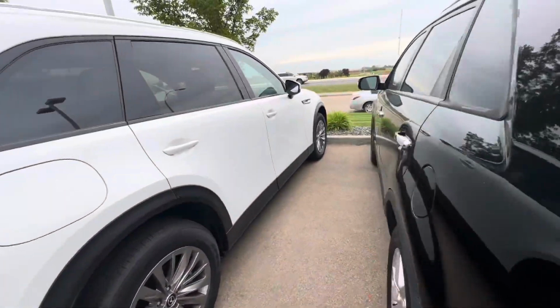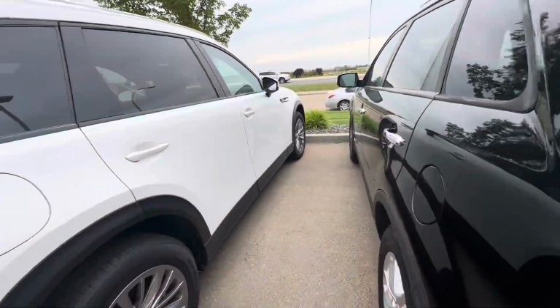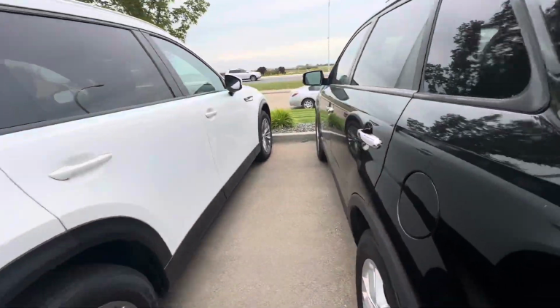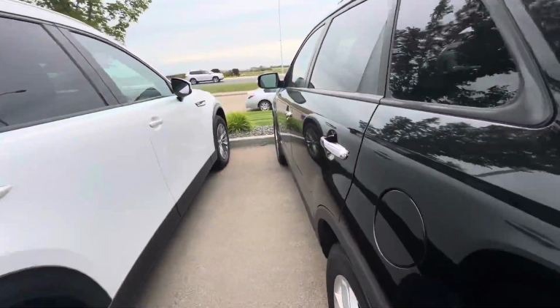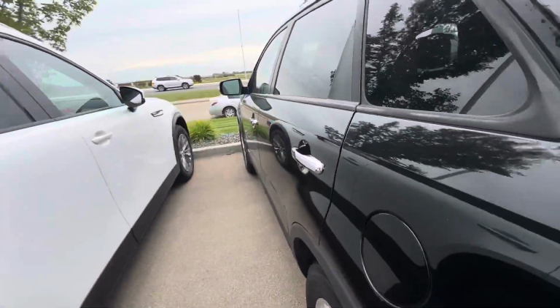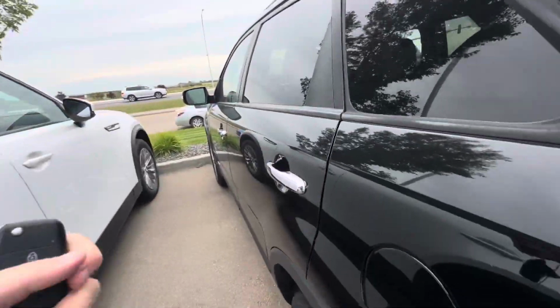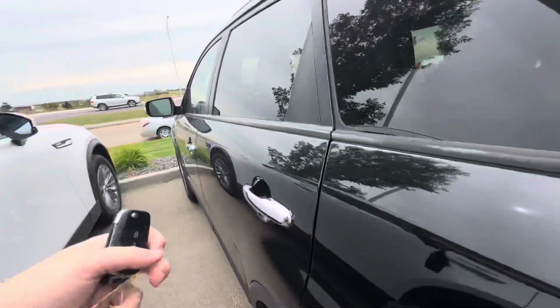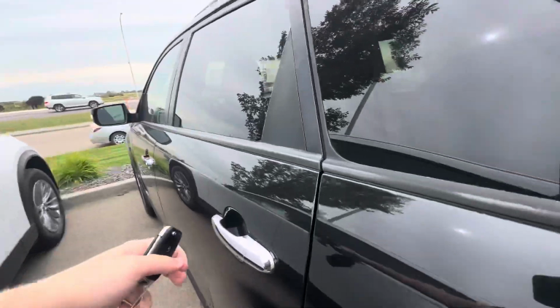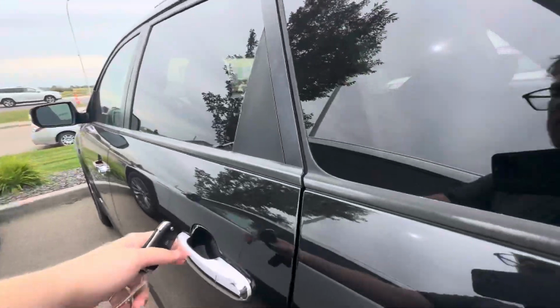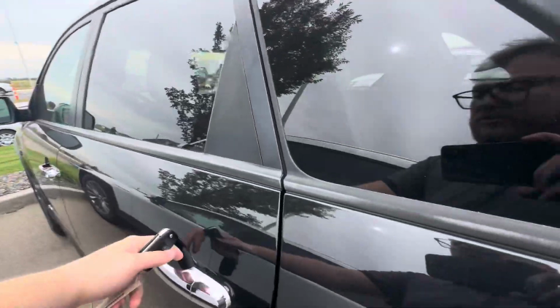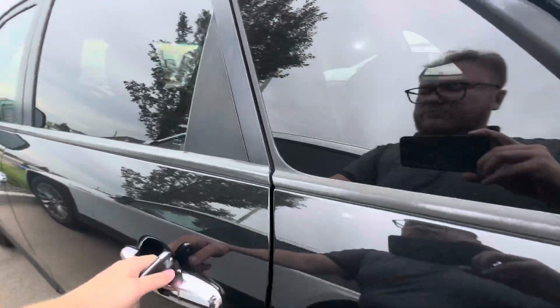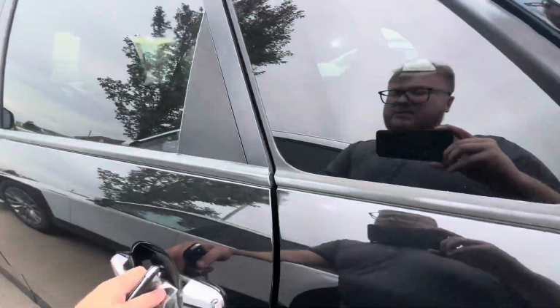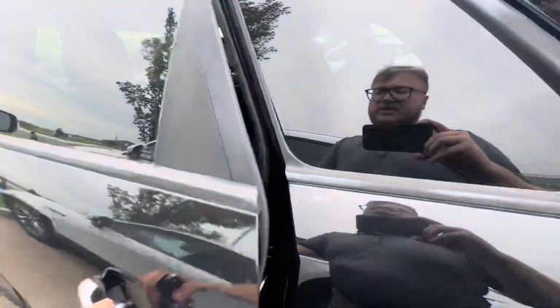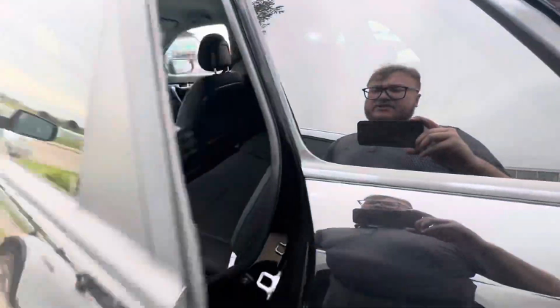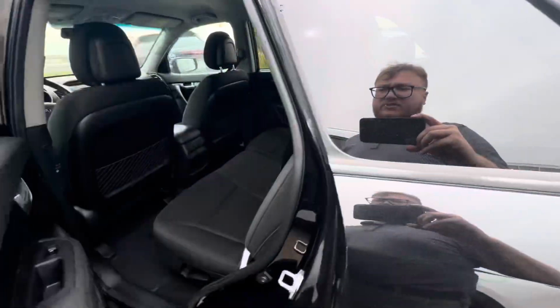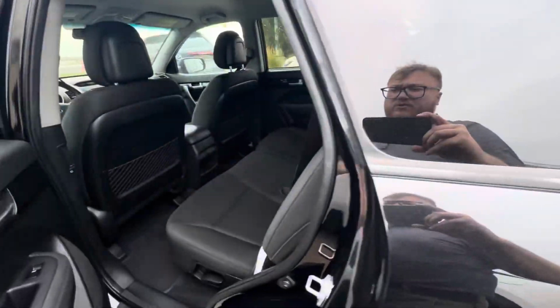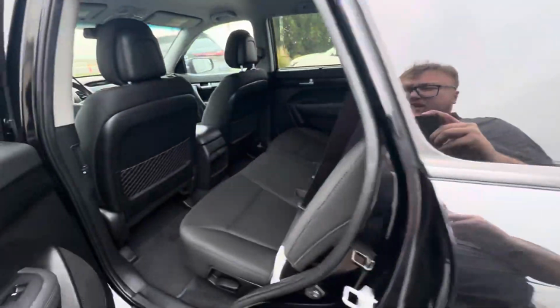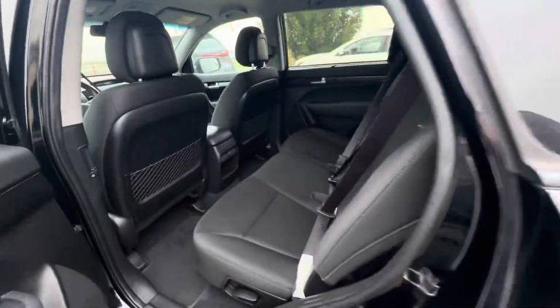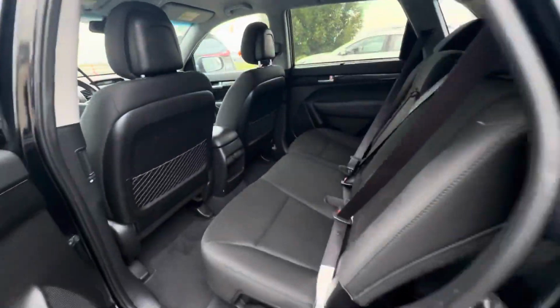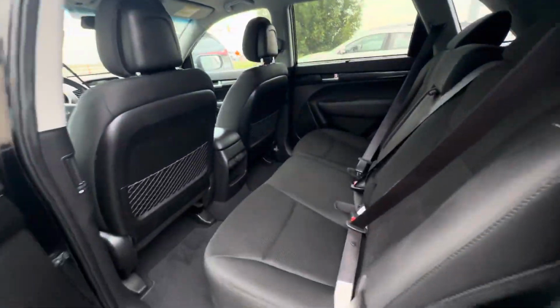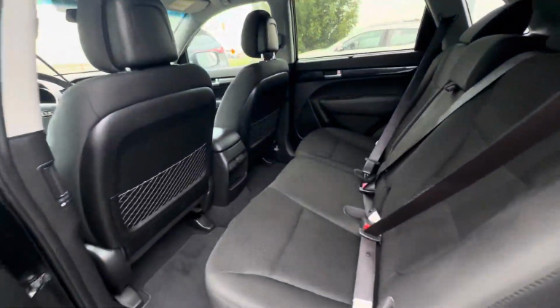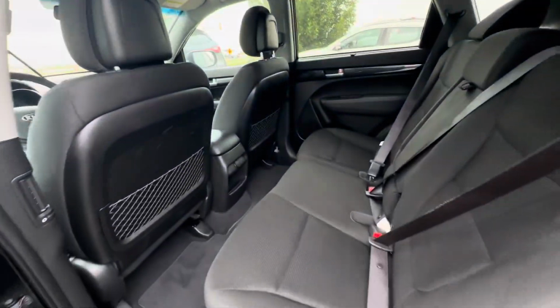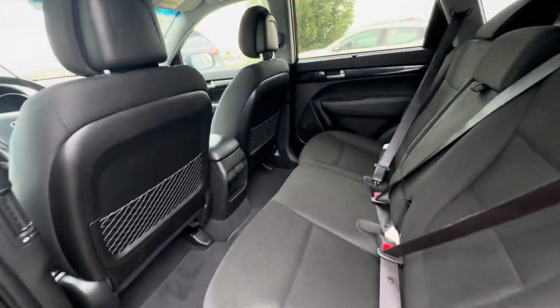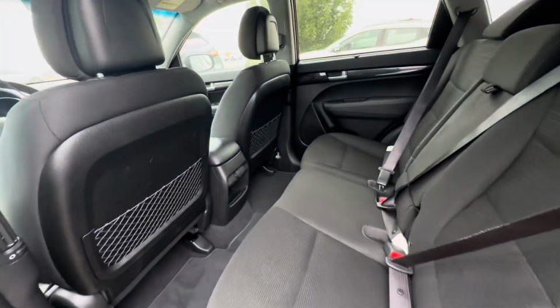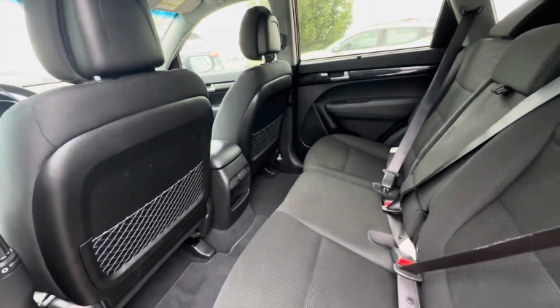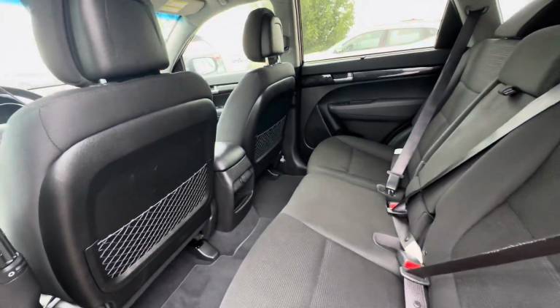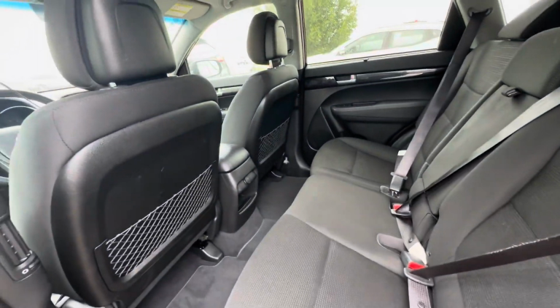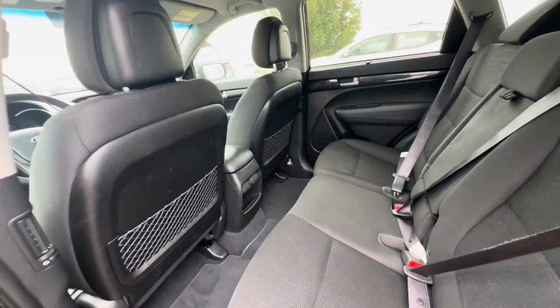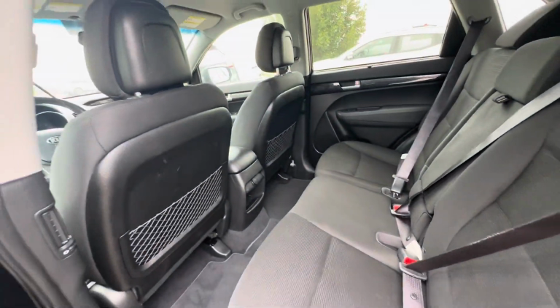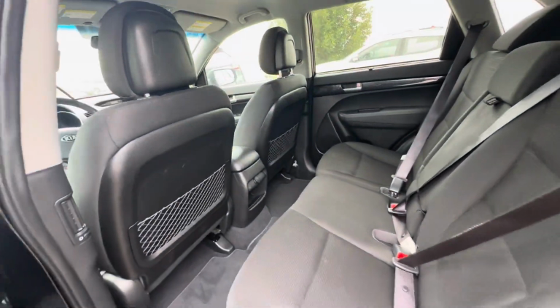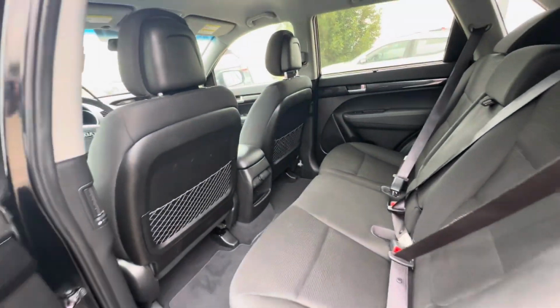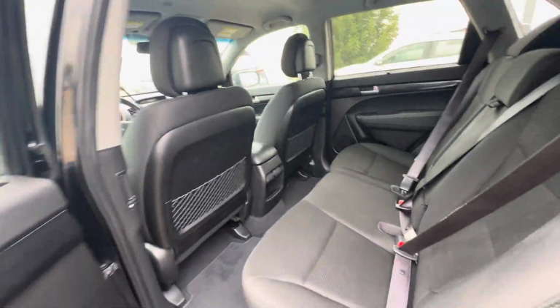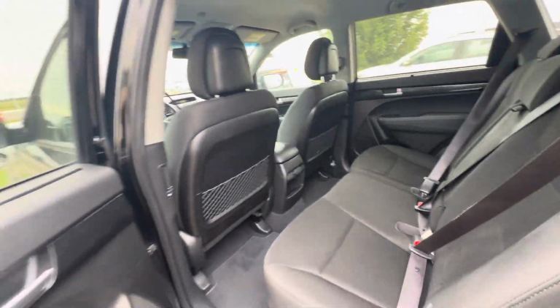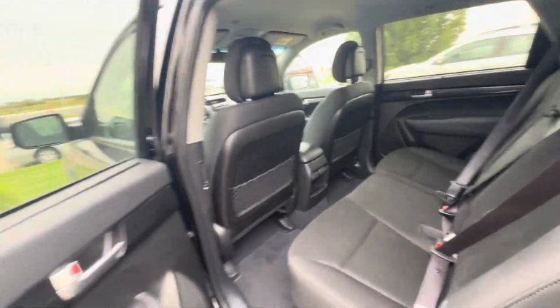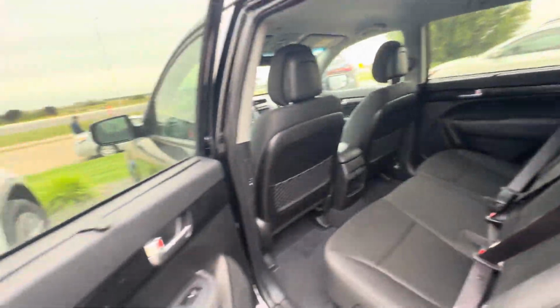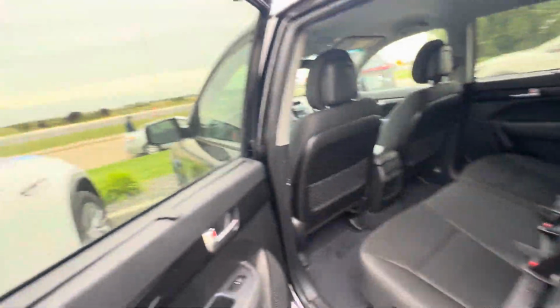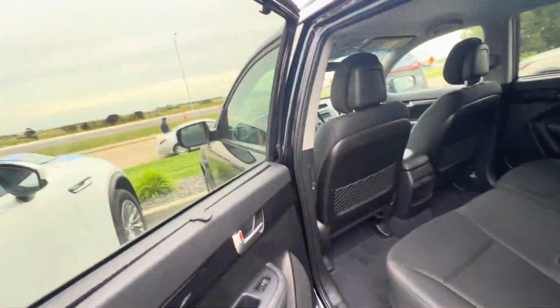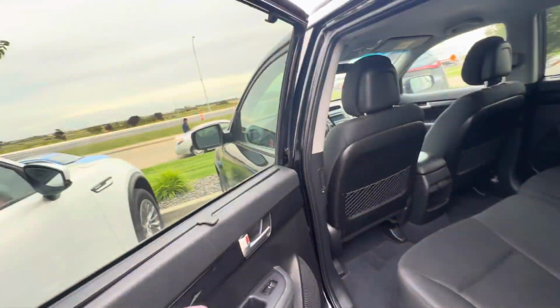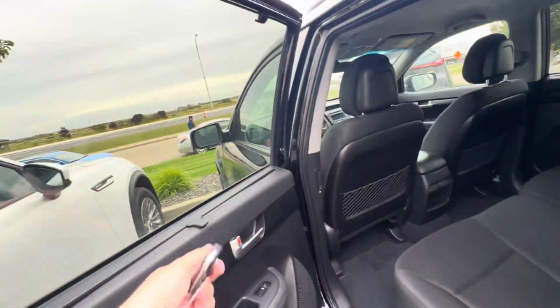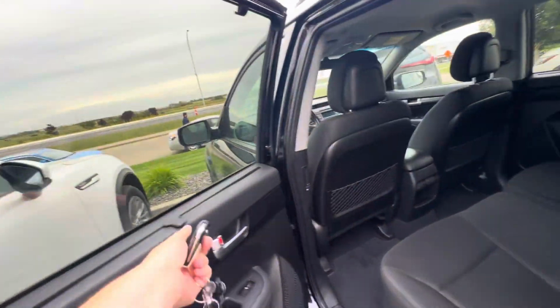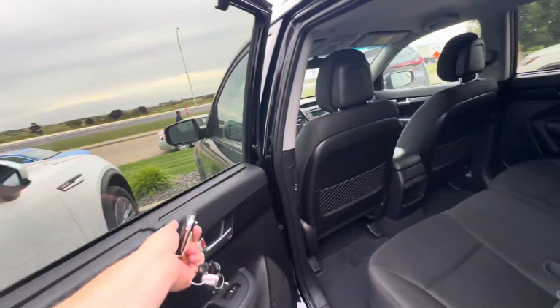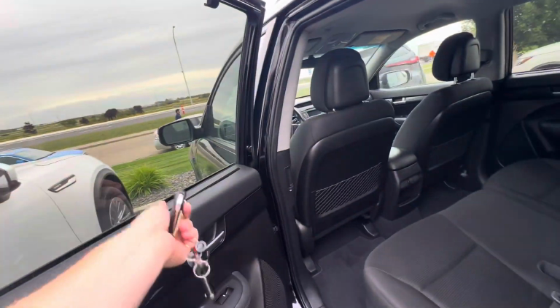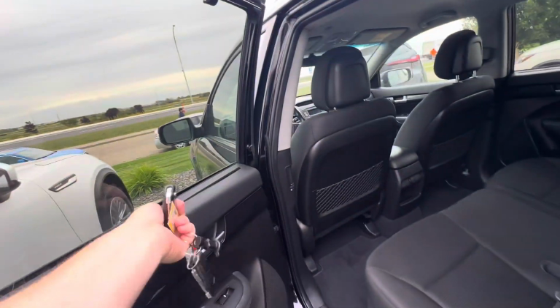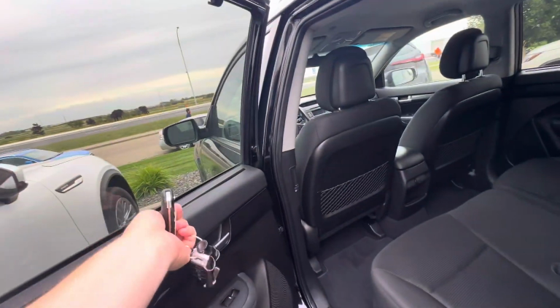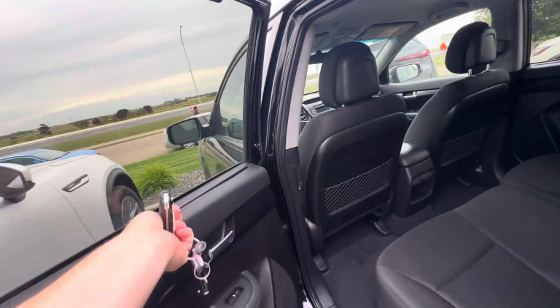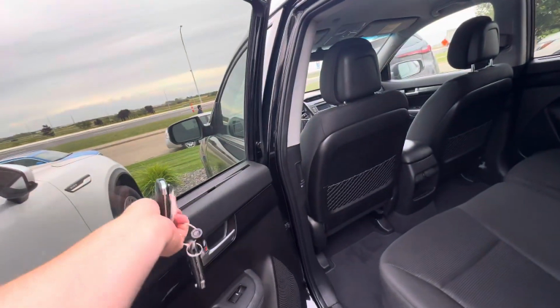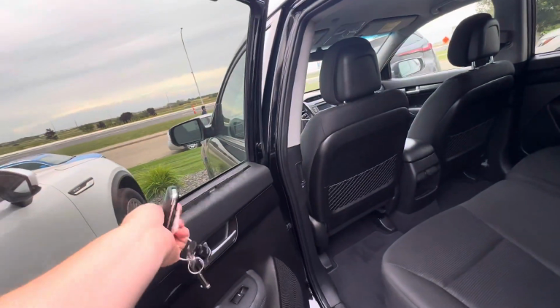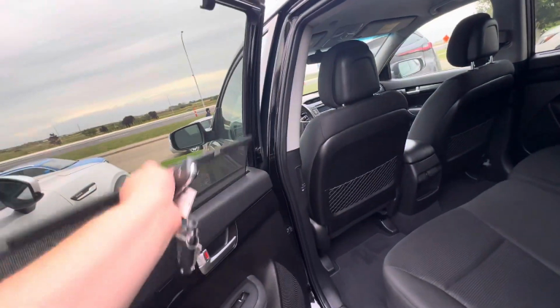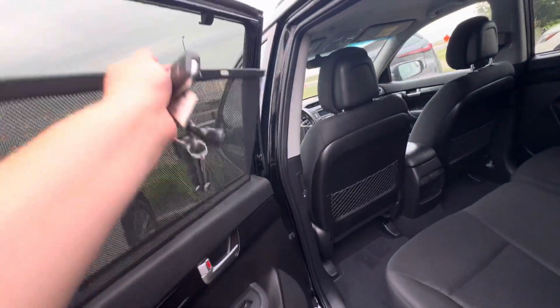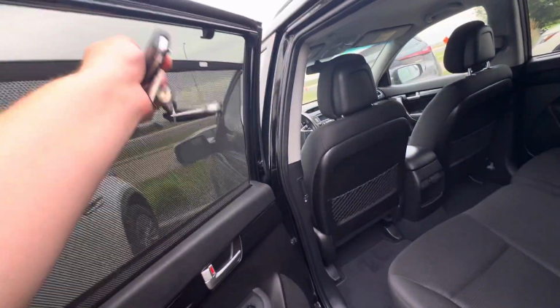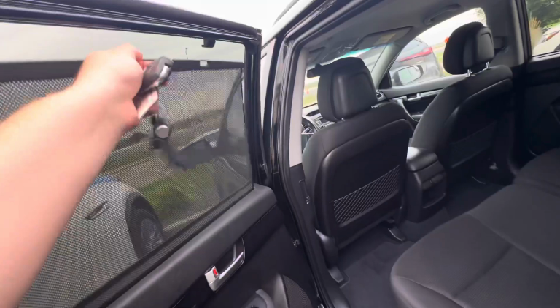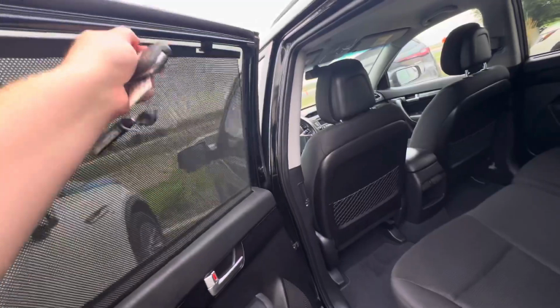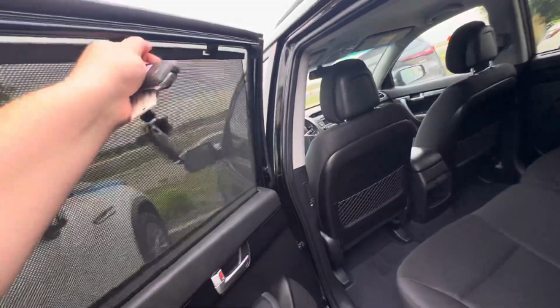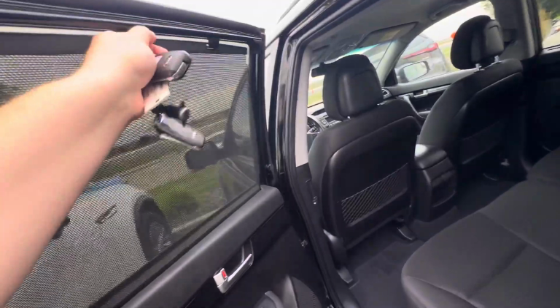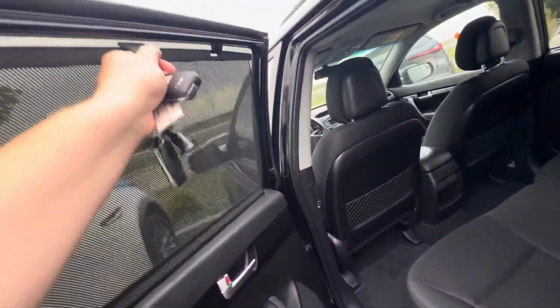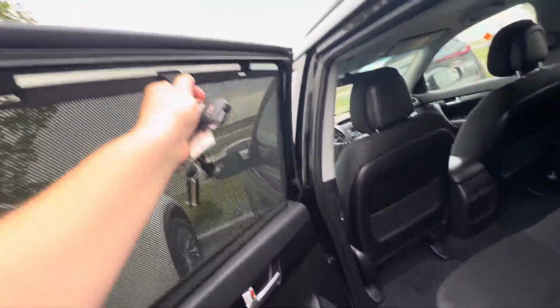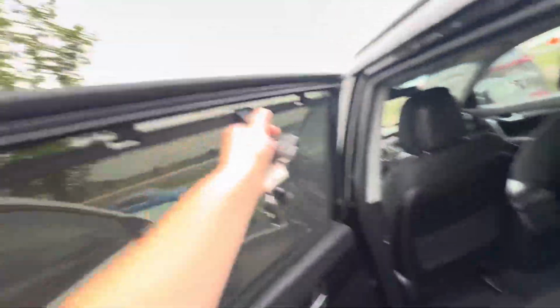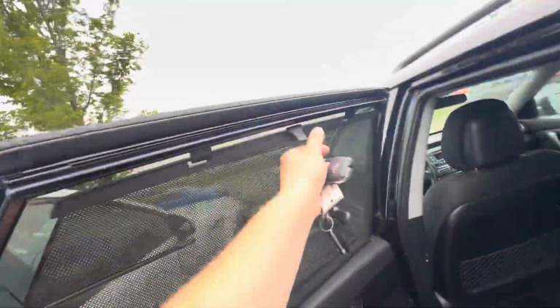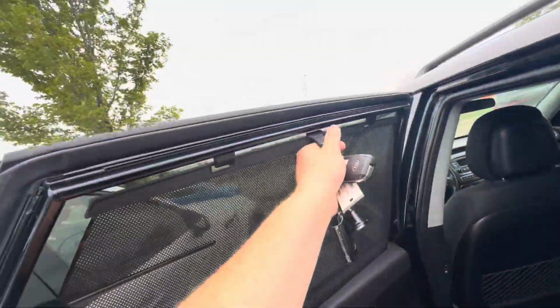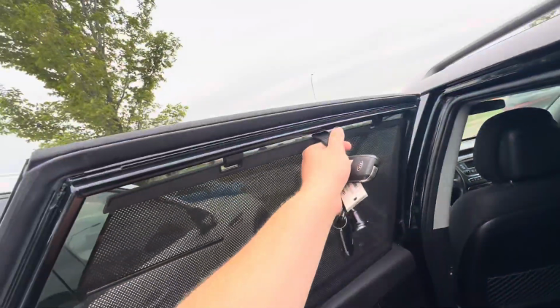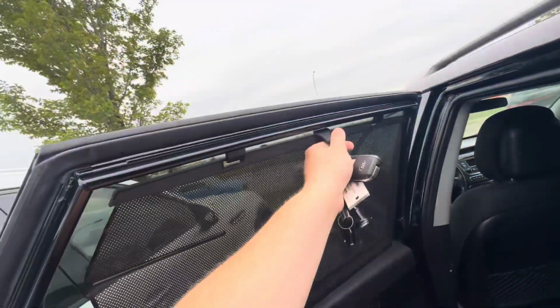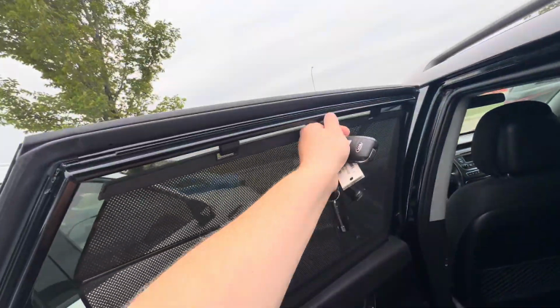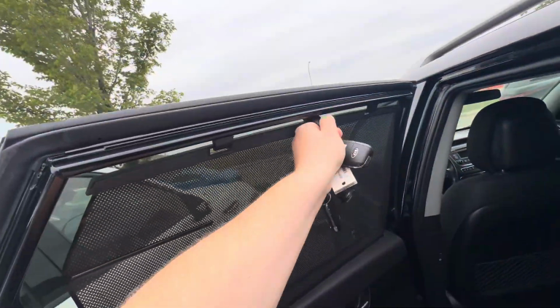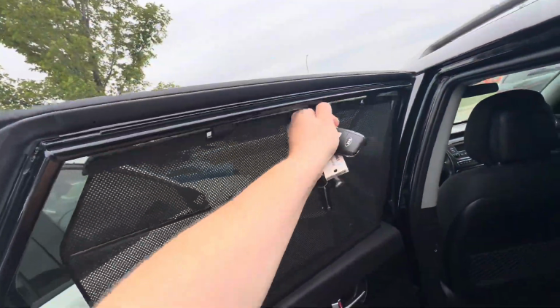Back seat room is quite nice in here — tons of space. Looks like there are some sun shades that can come up as well.